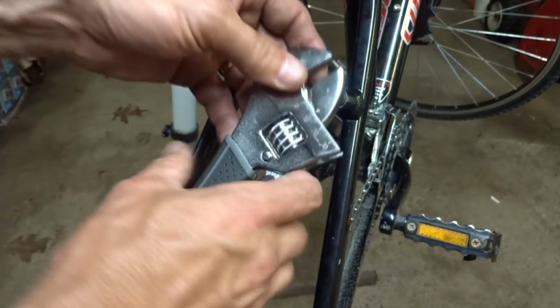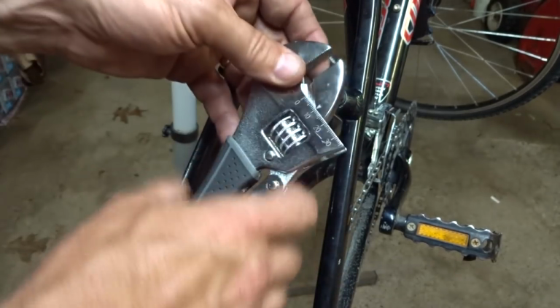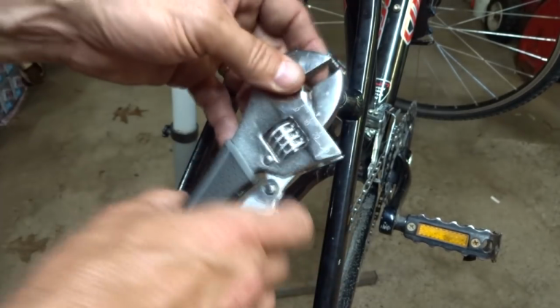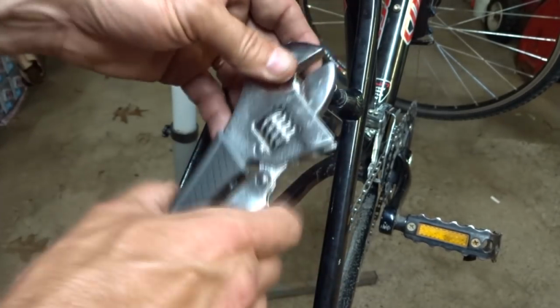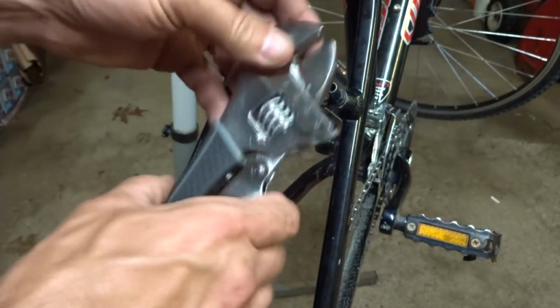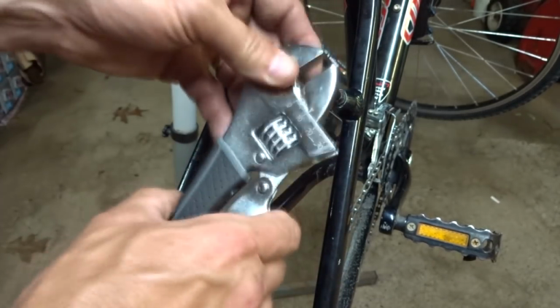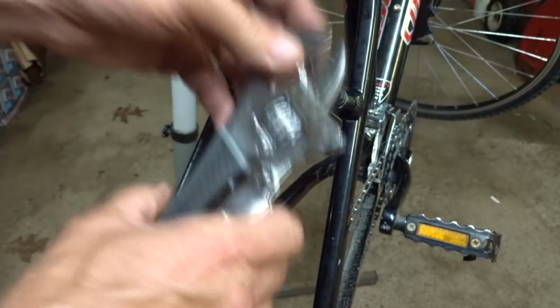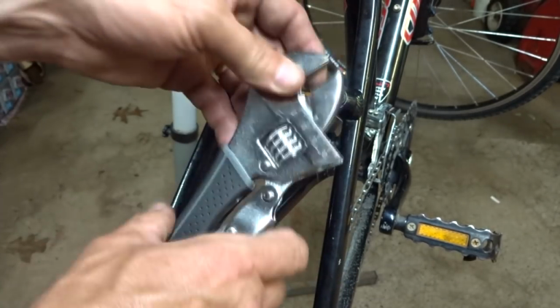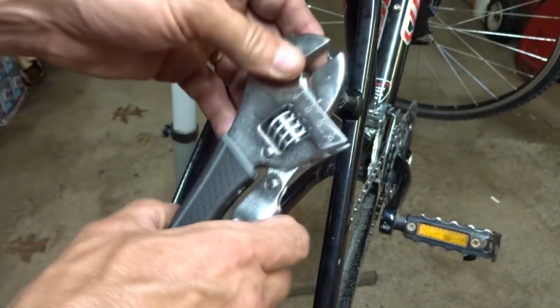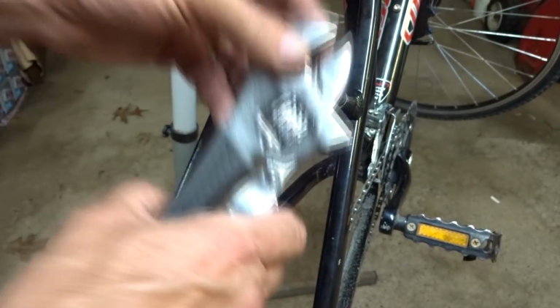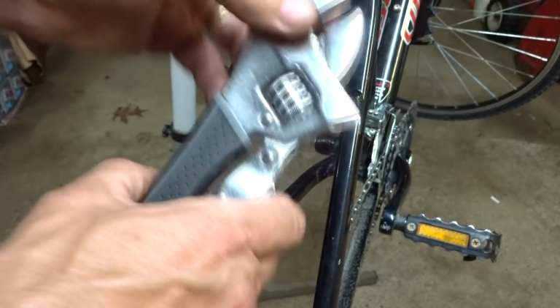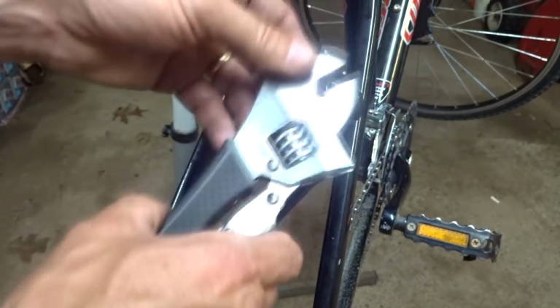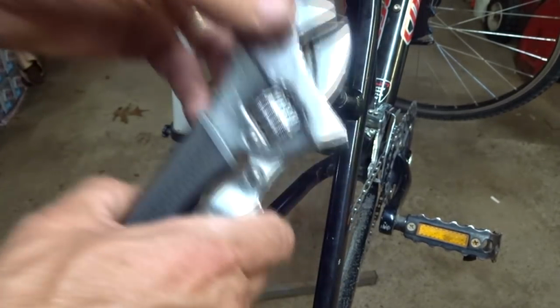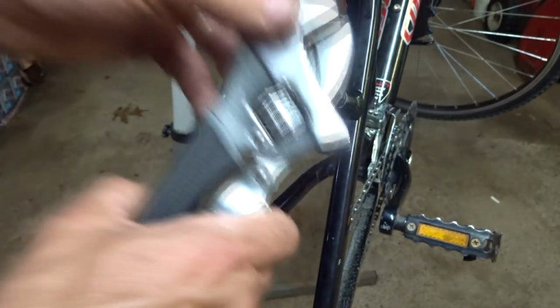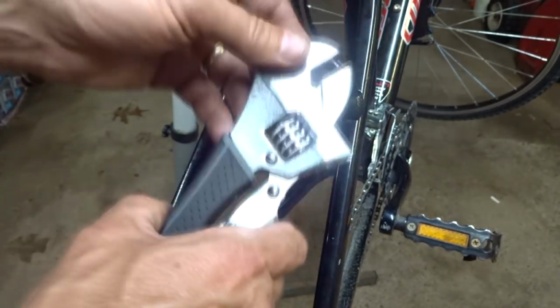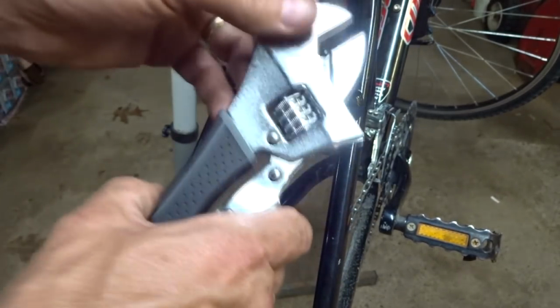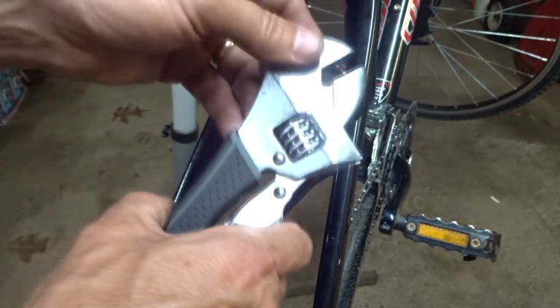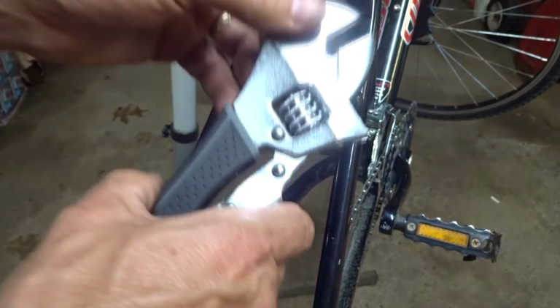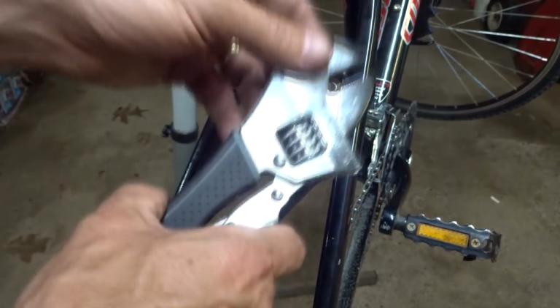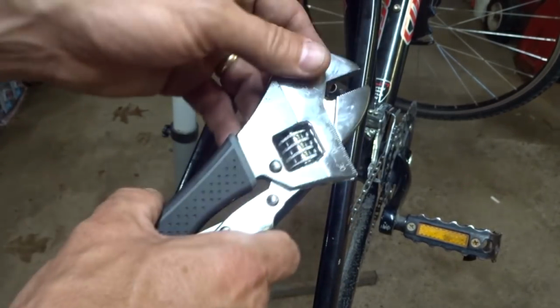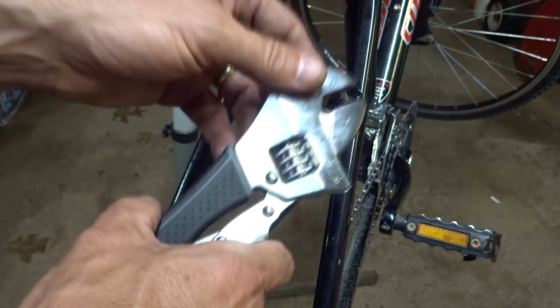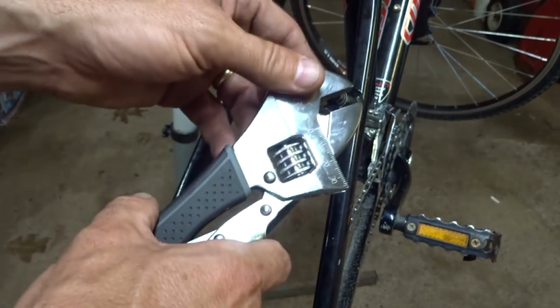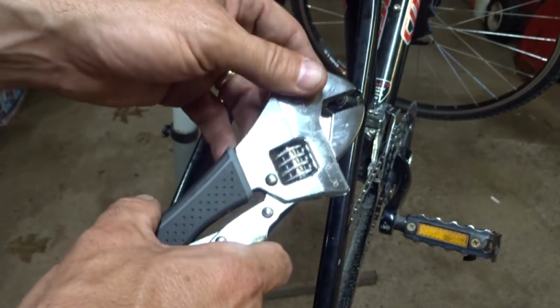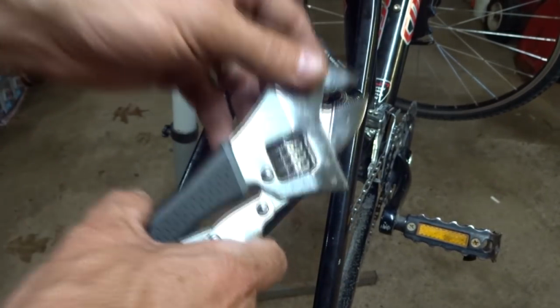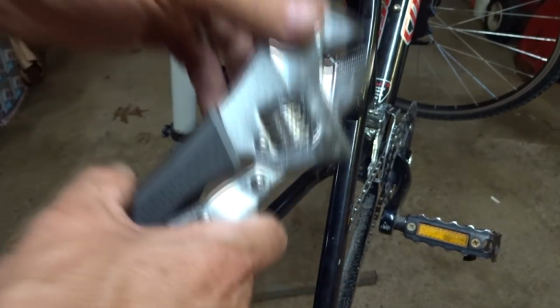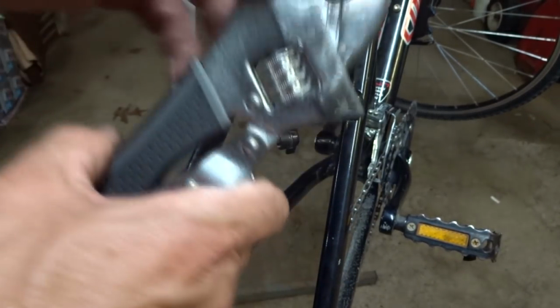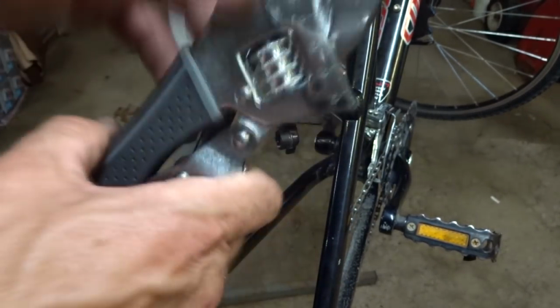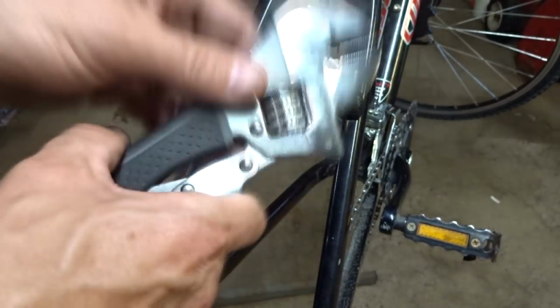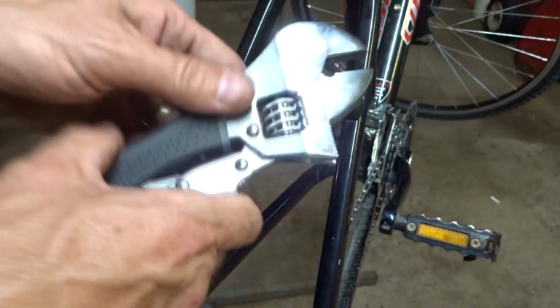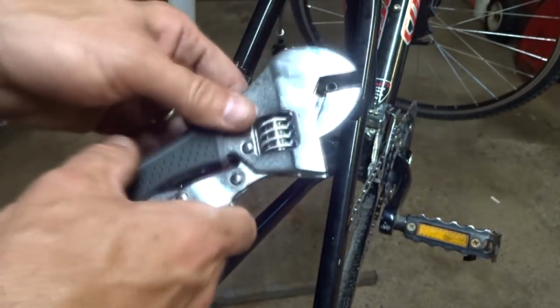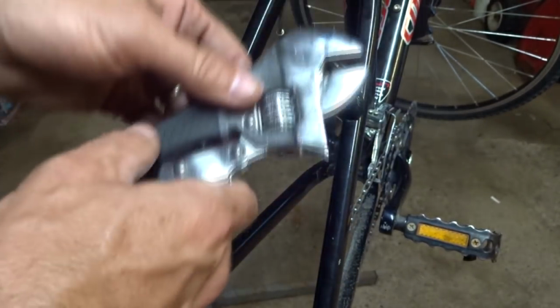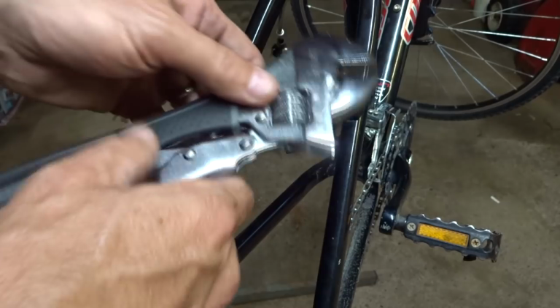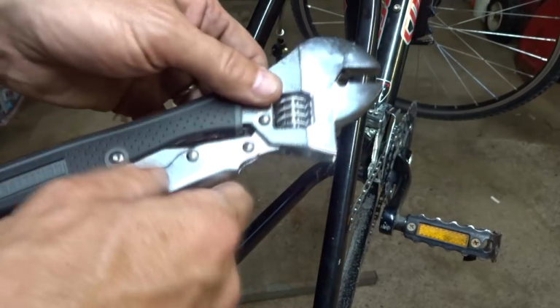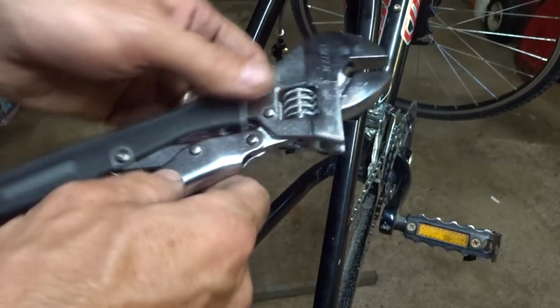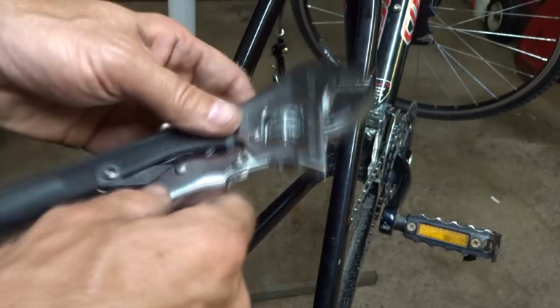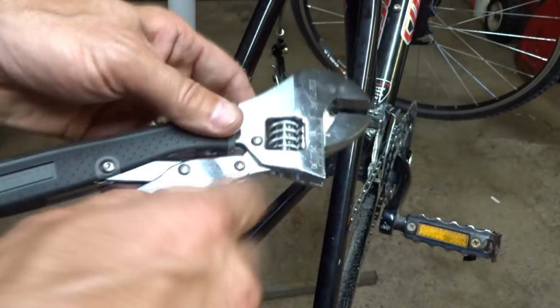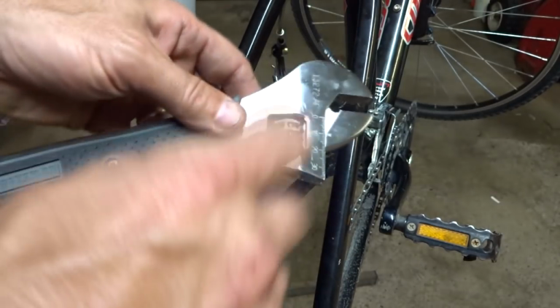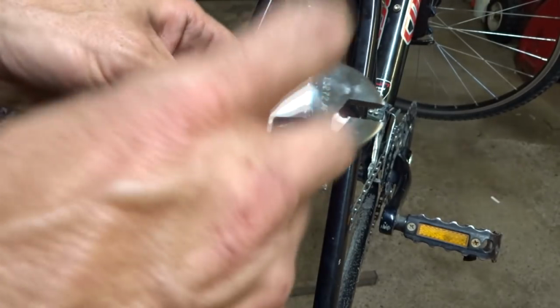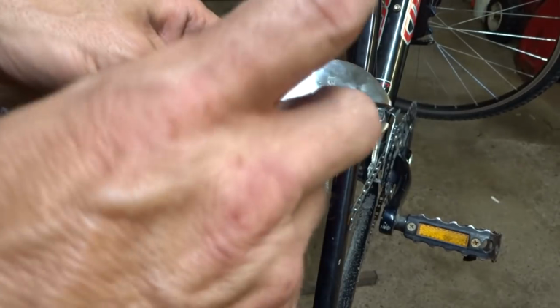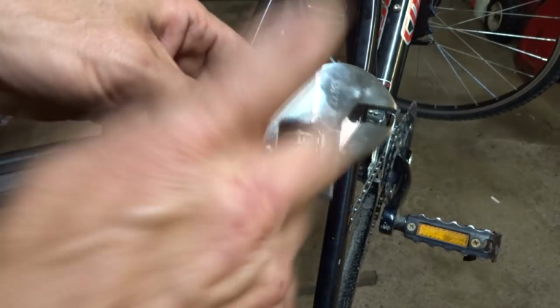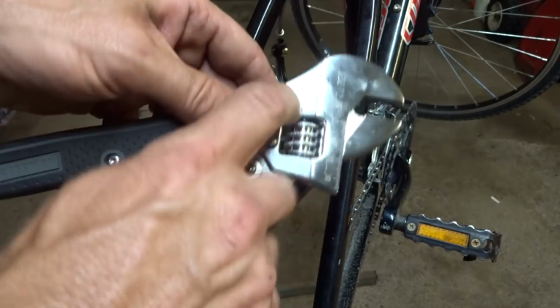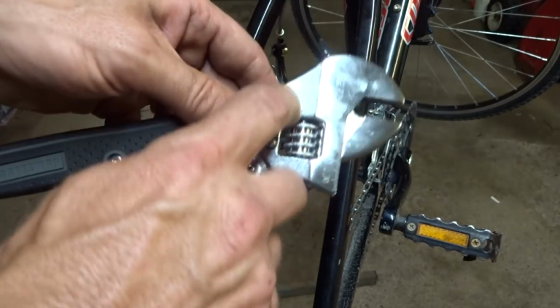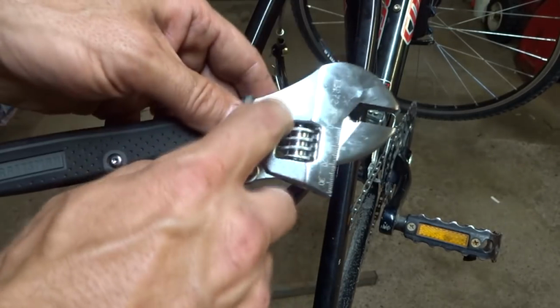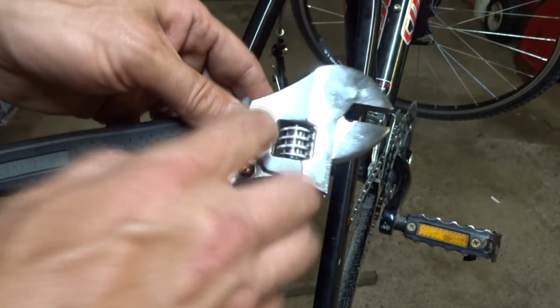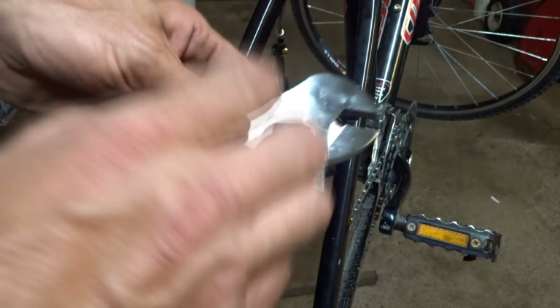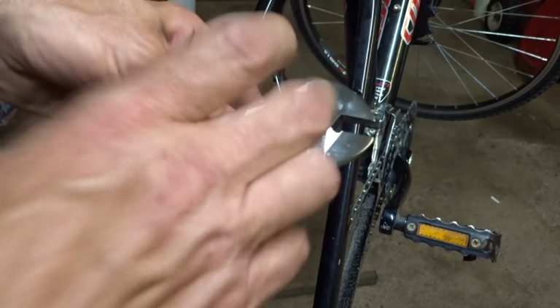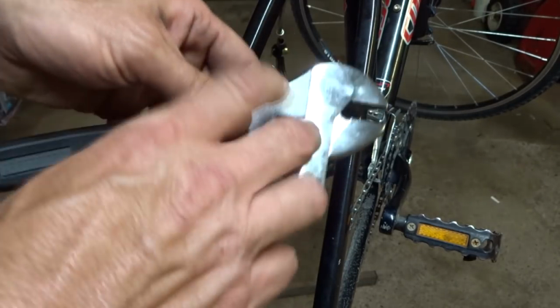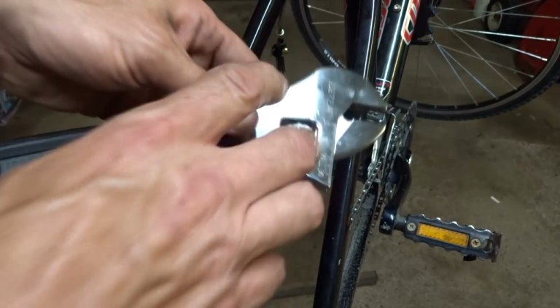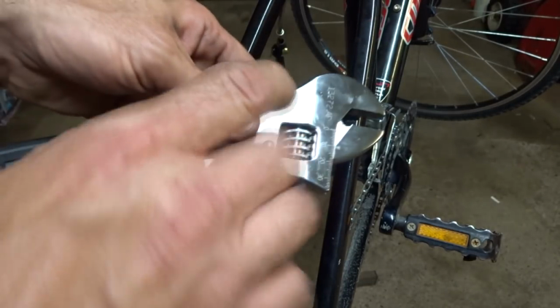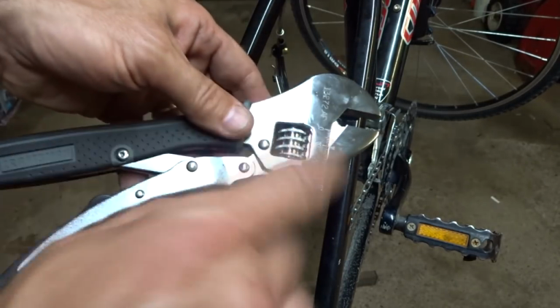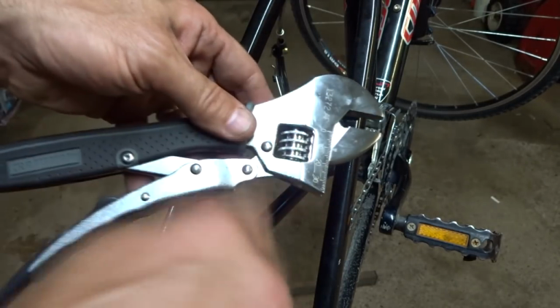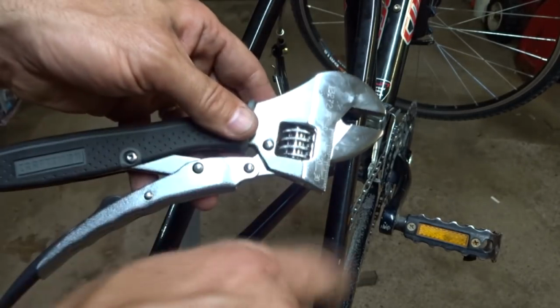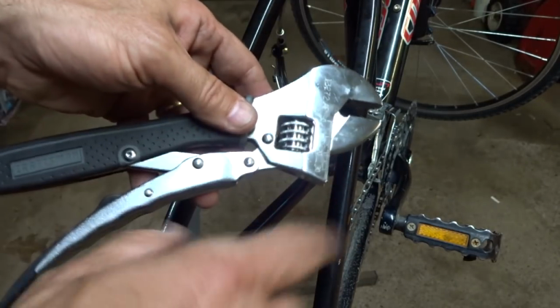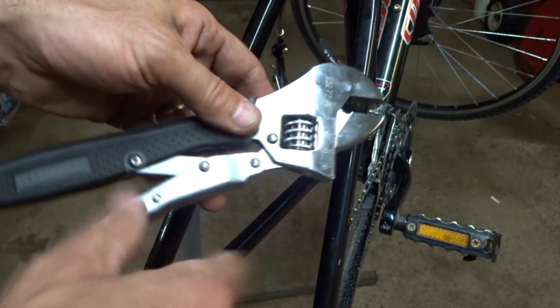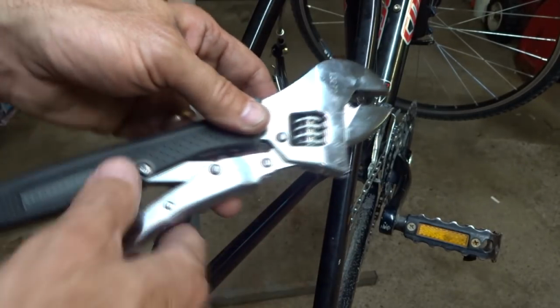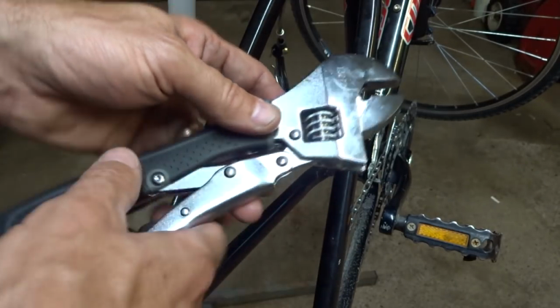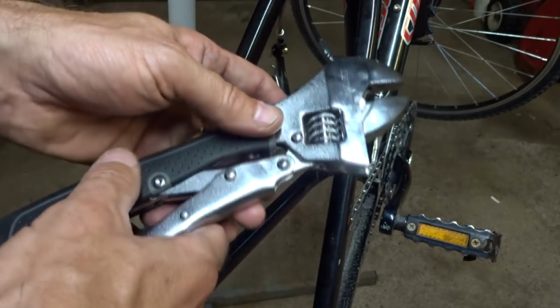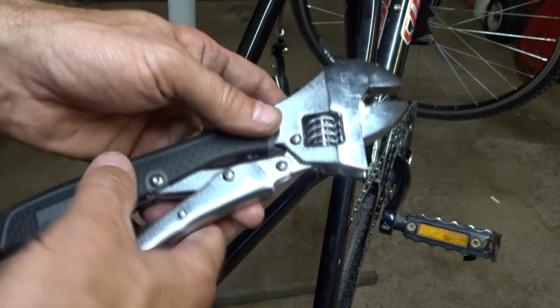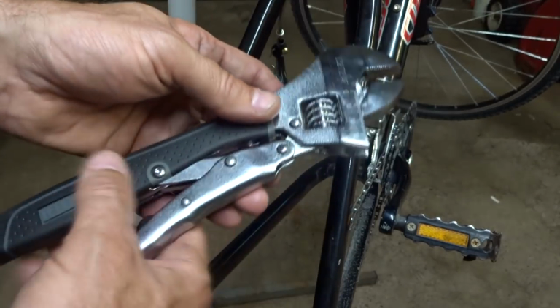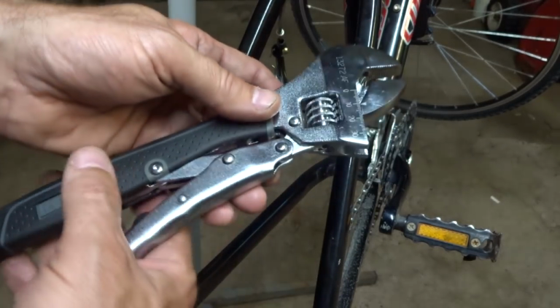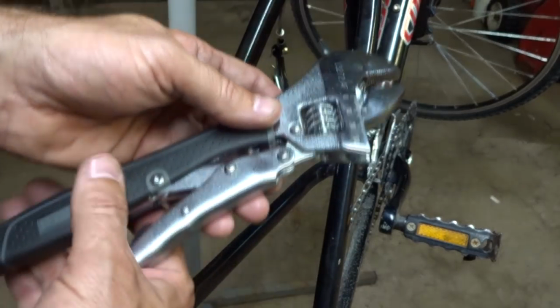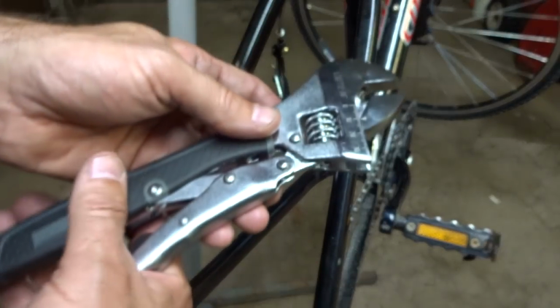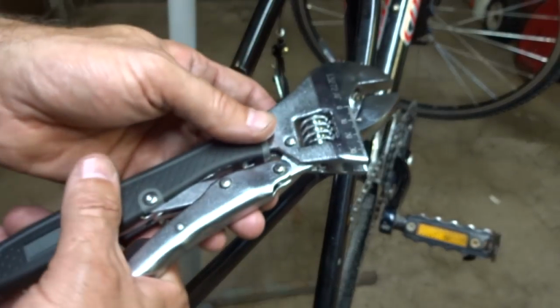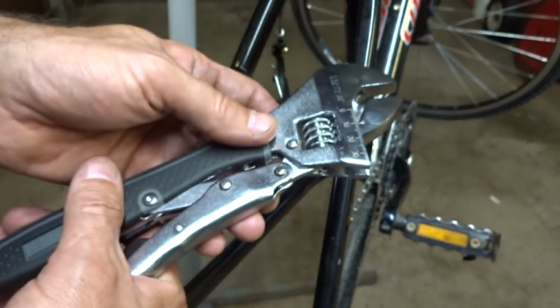But anyway, this tool is just friggin' awesome, and I'll post a link to it on Amazon in the description. Go check it out.